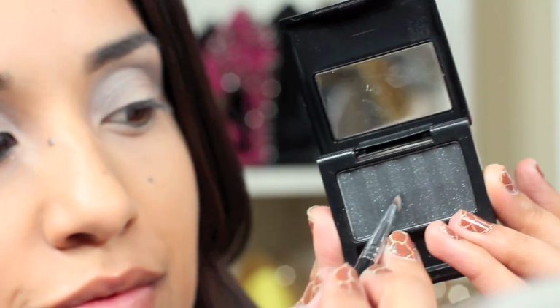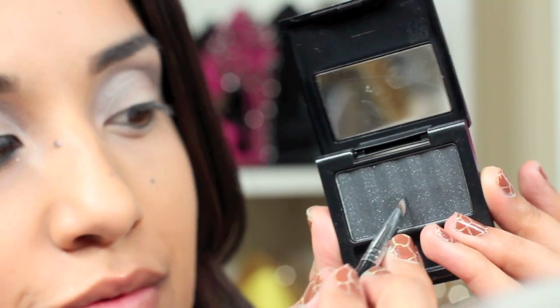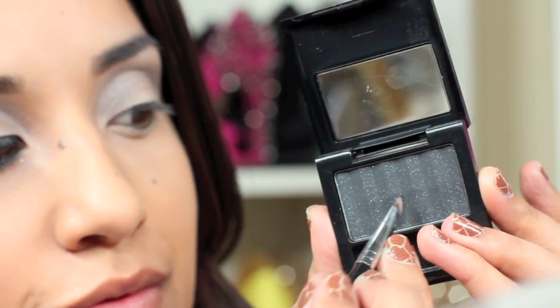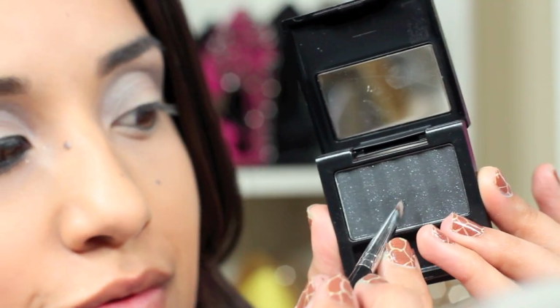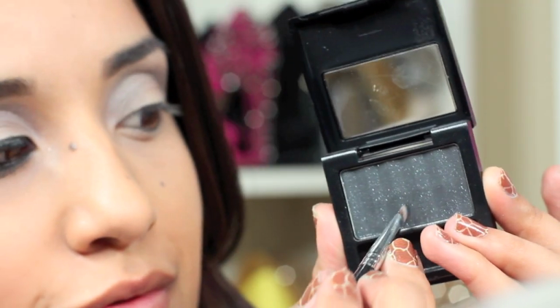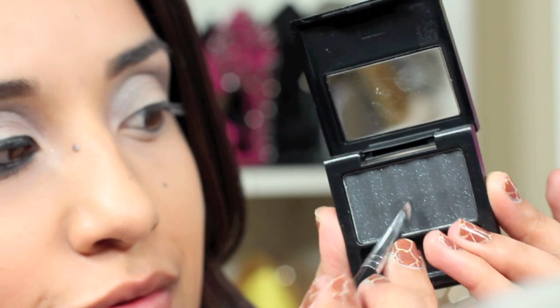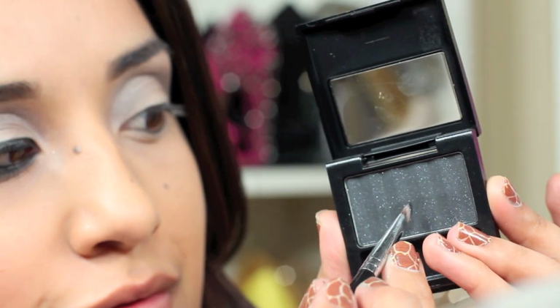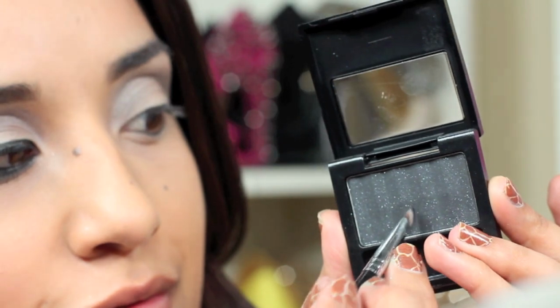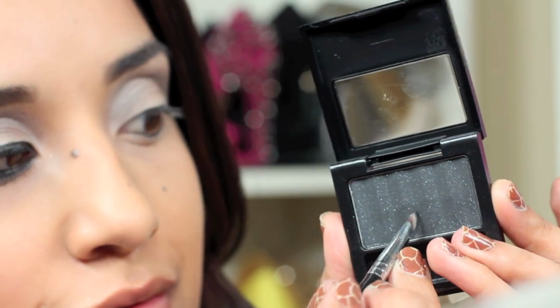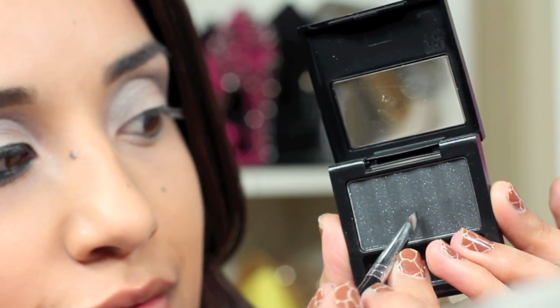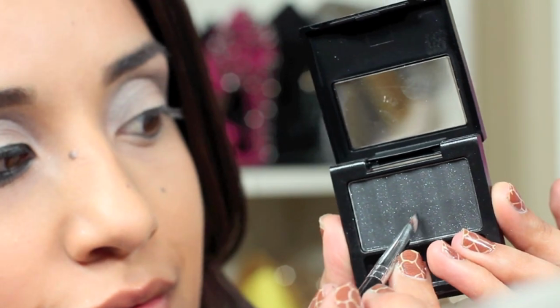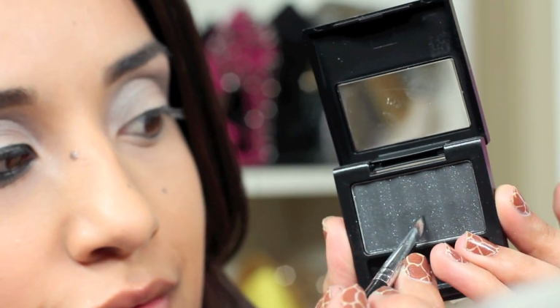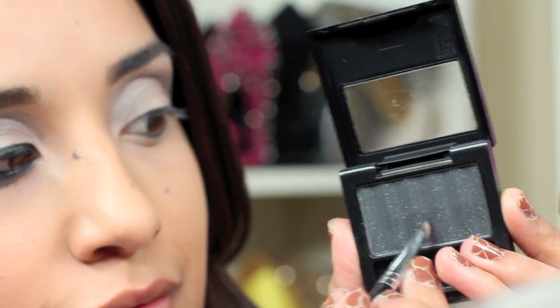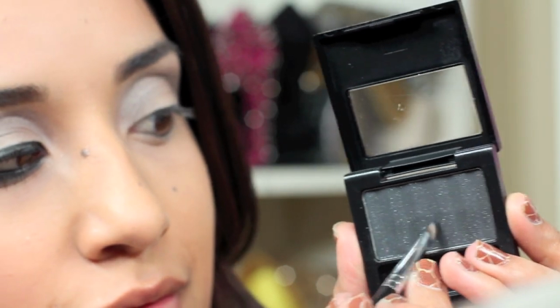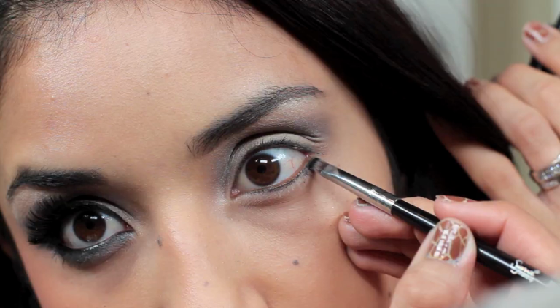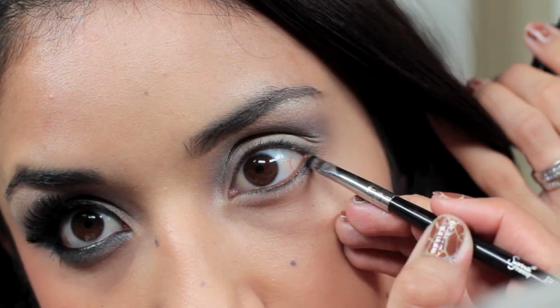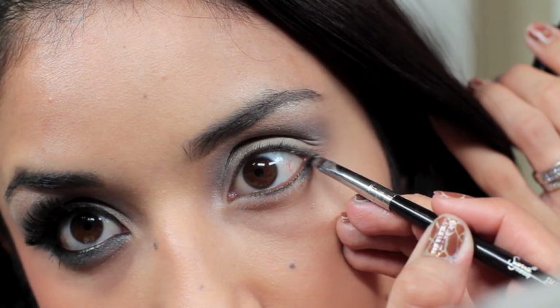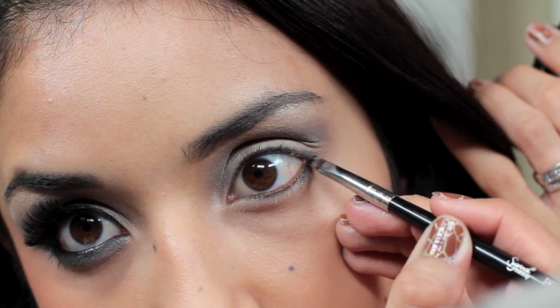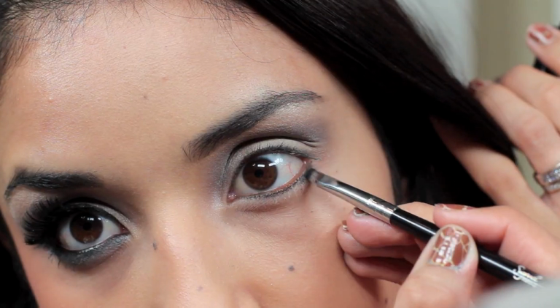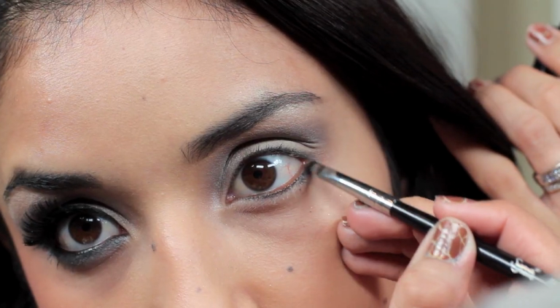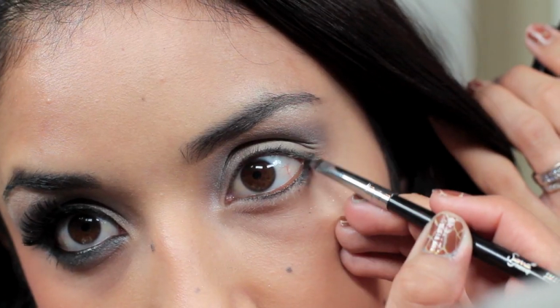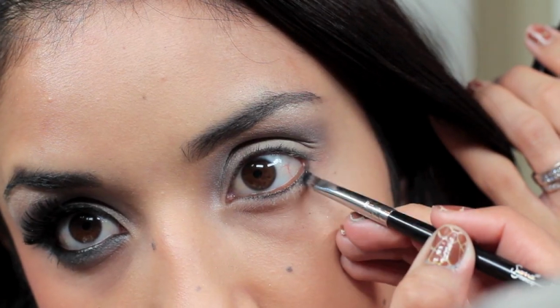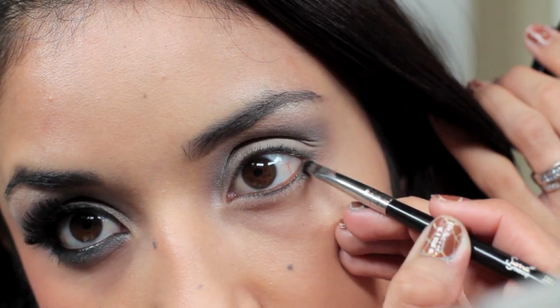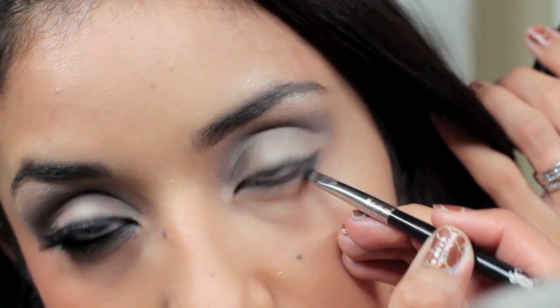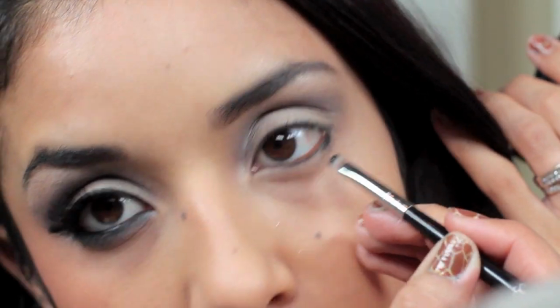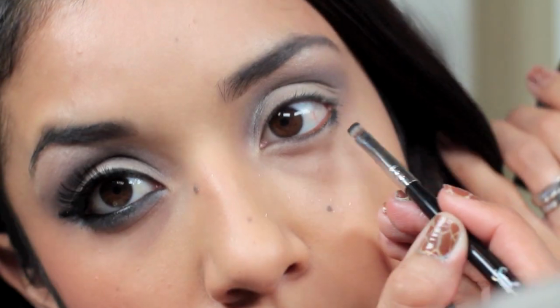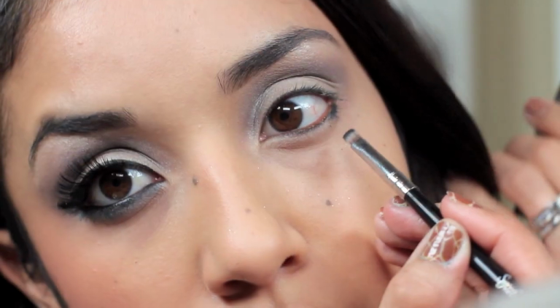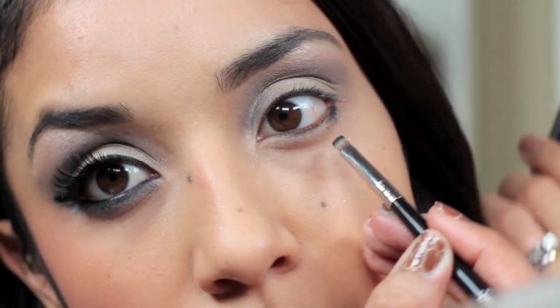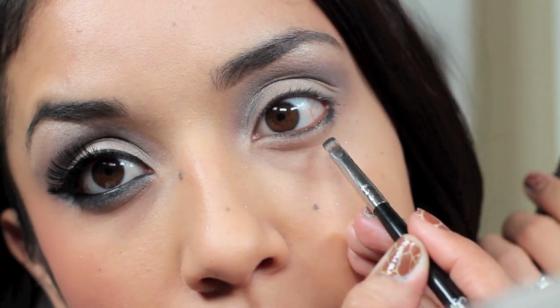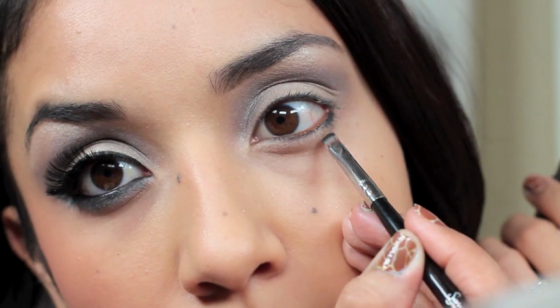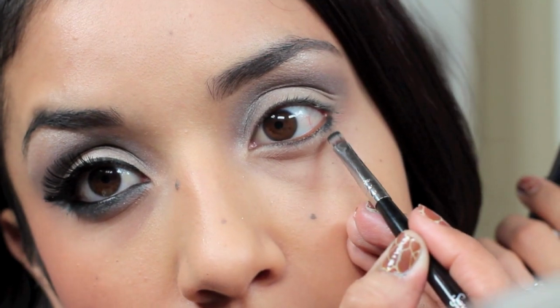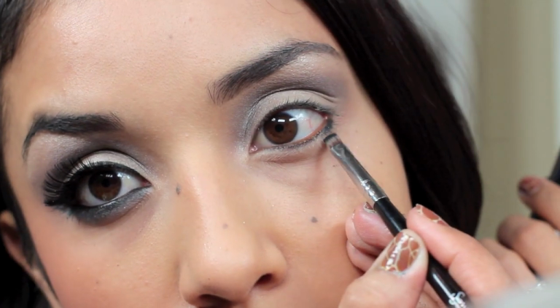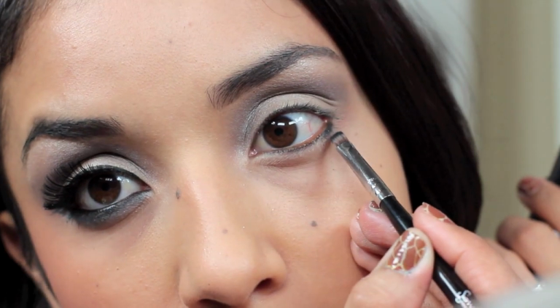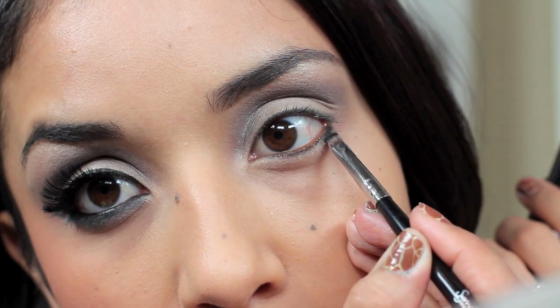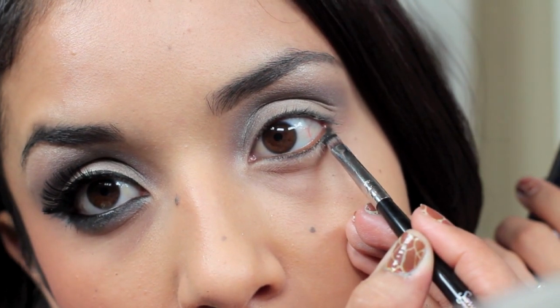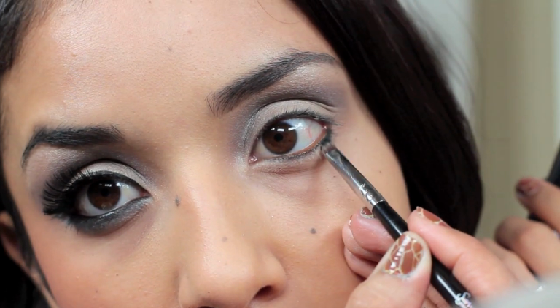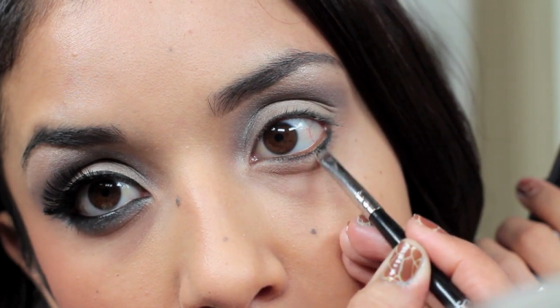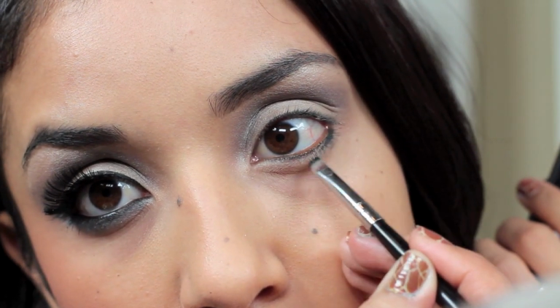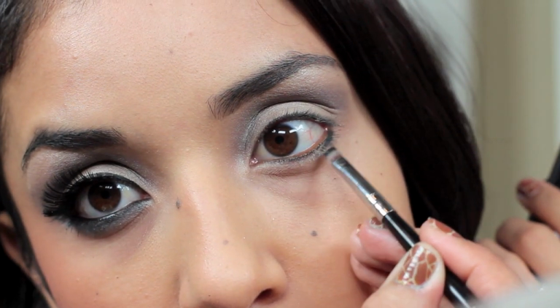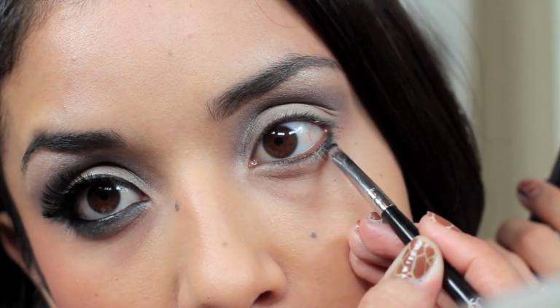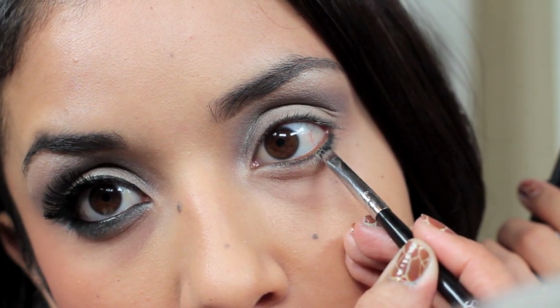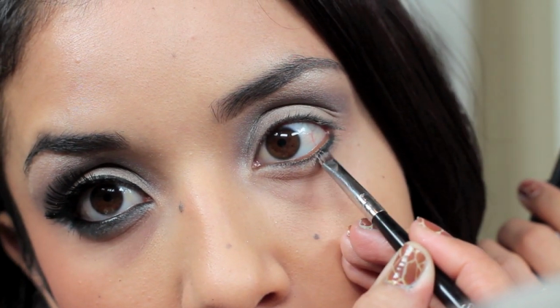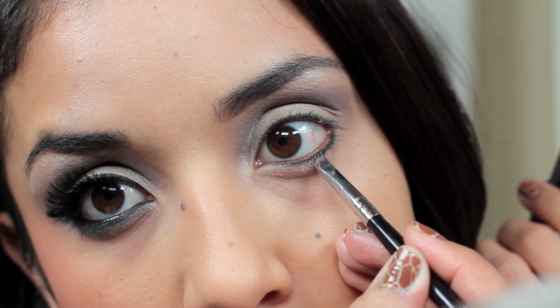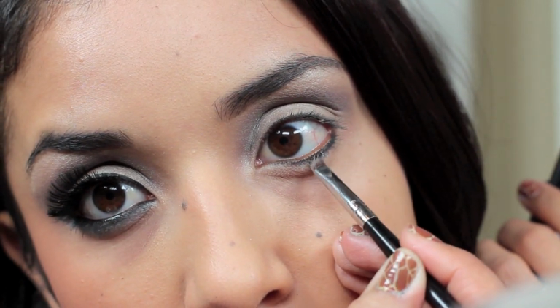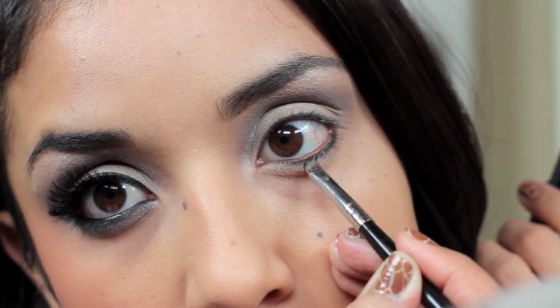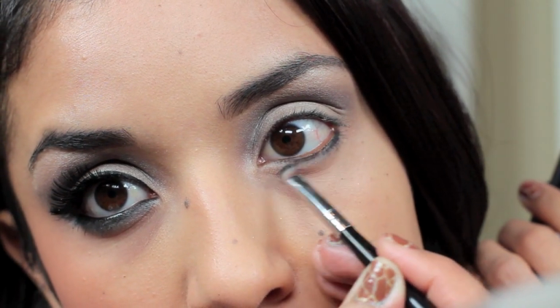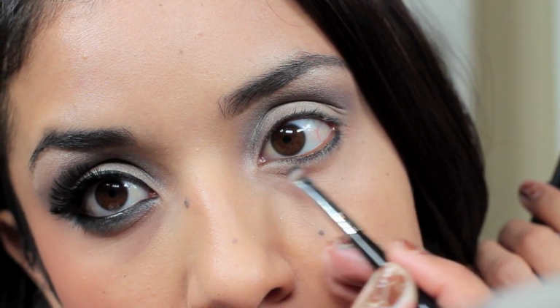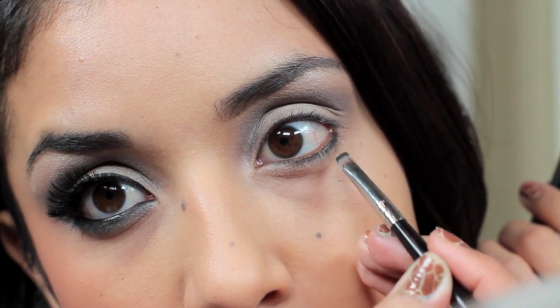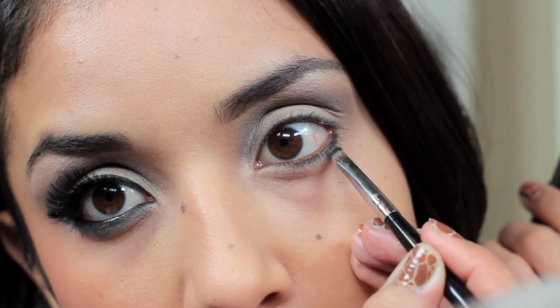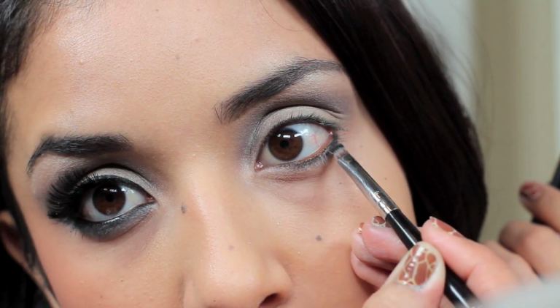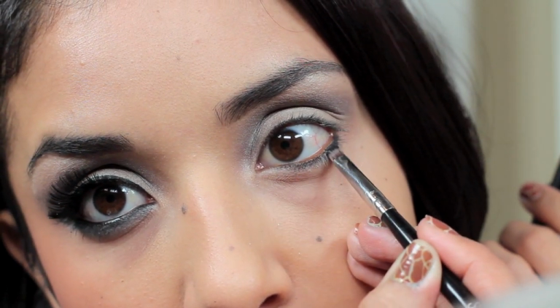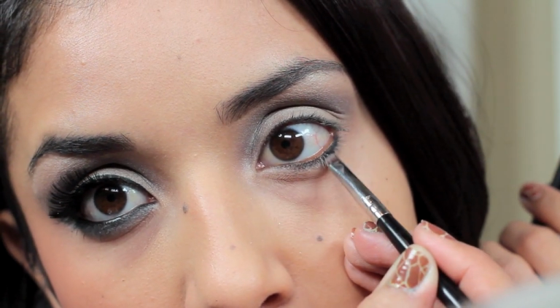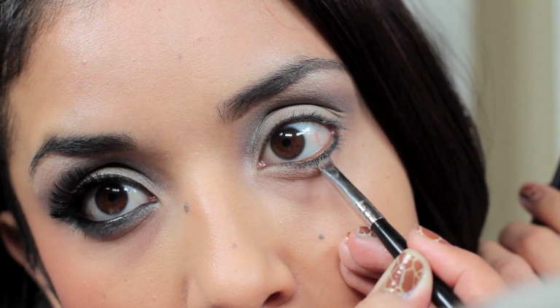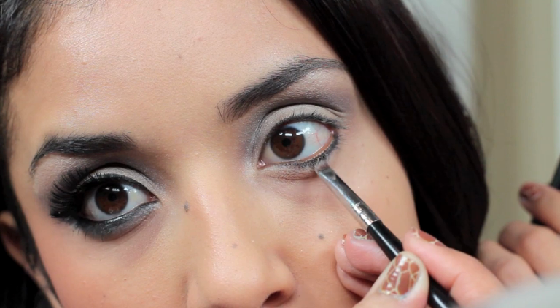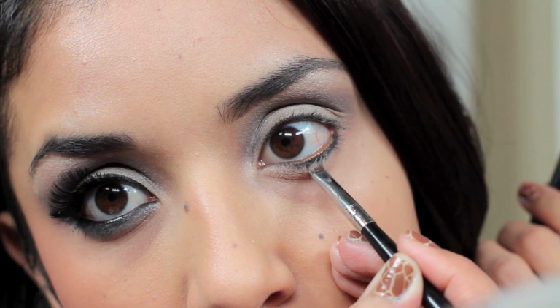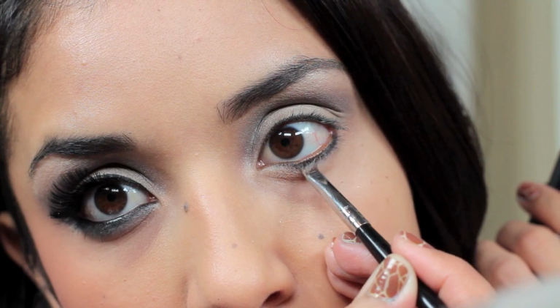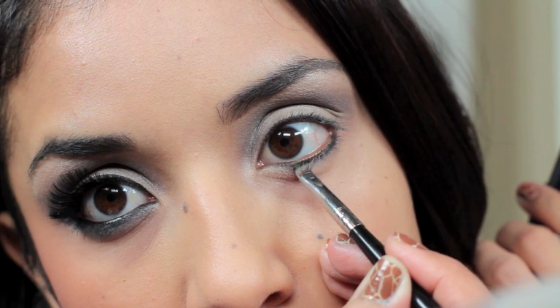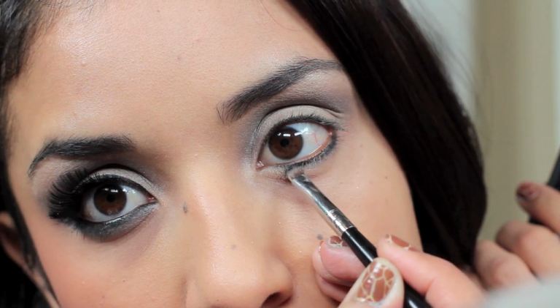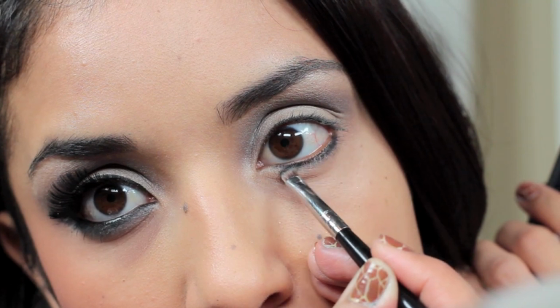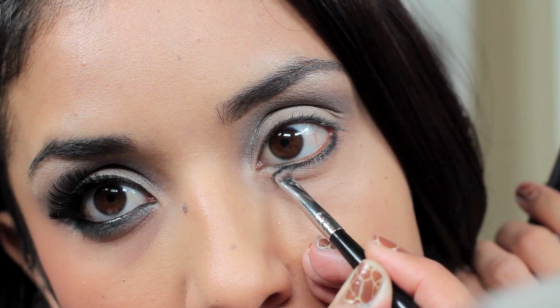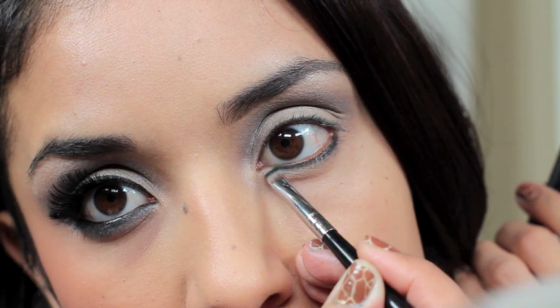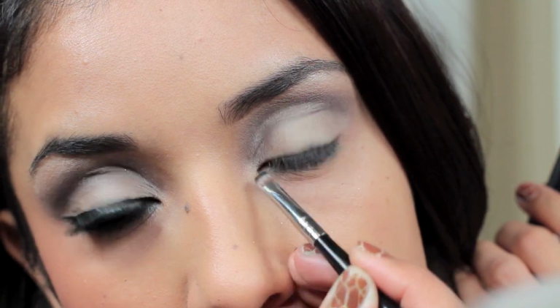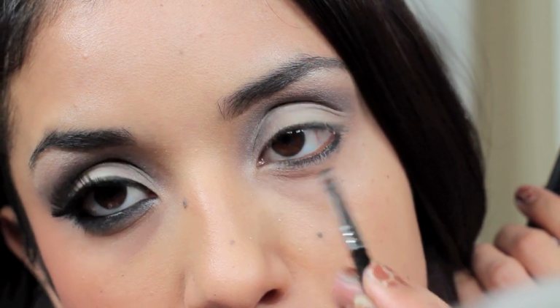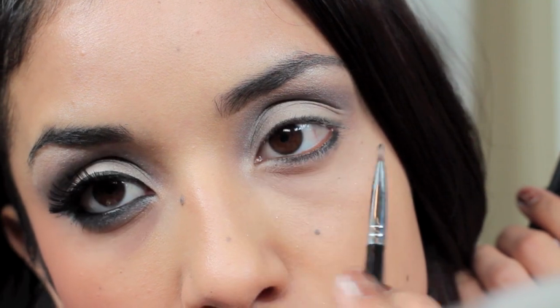So now with a small angled brush, I'm just going to pick up Black Galaxy by Revlon and pretty much line my bottom eyelid.